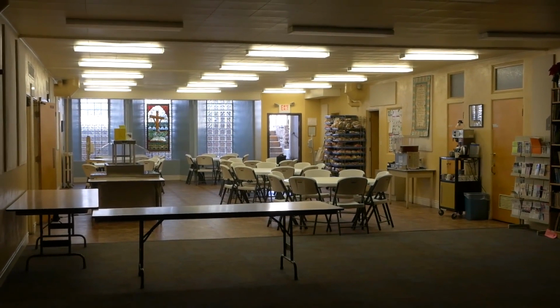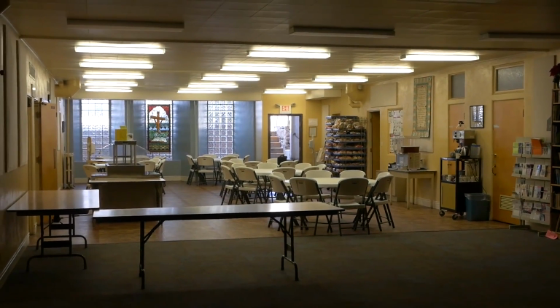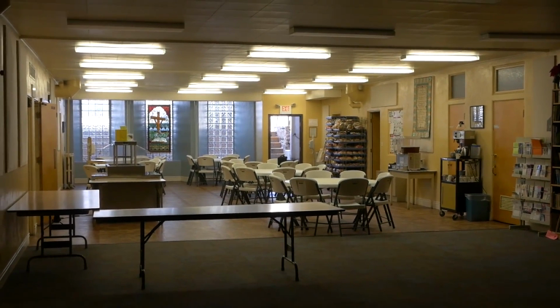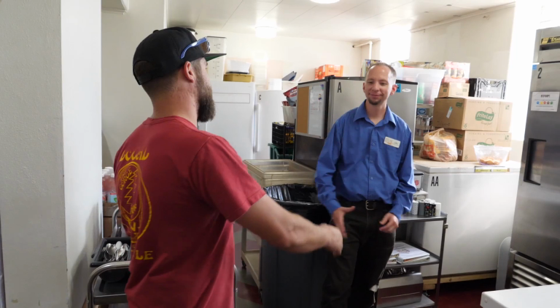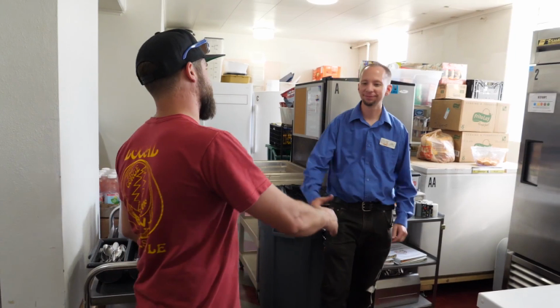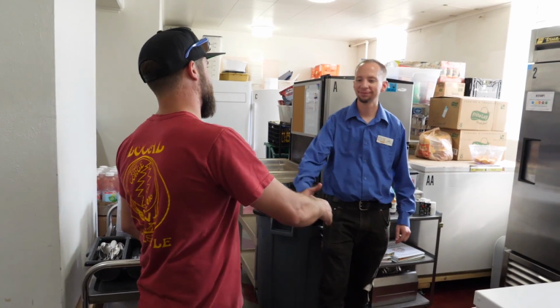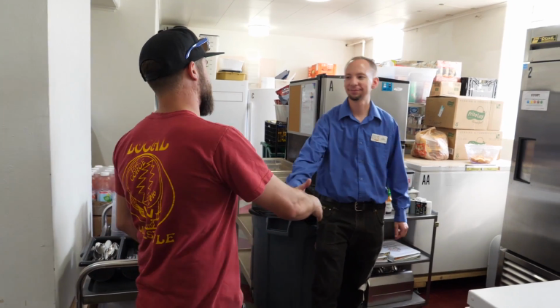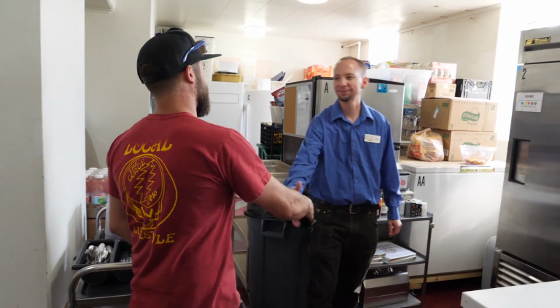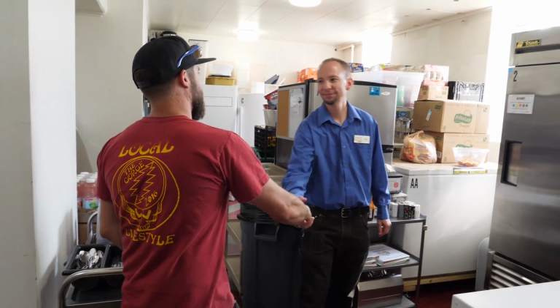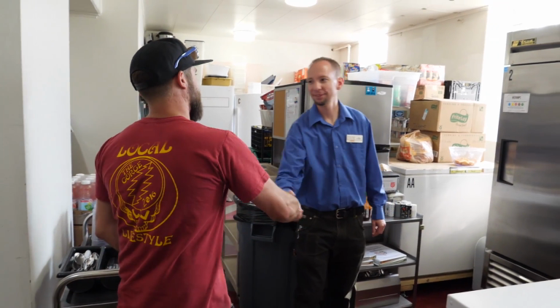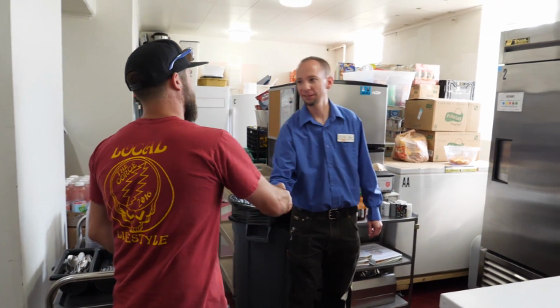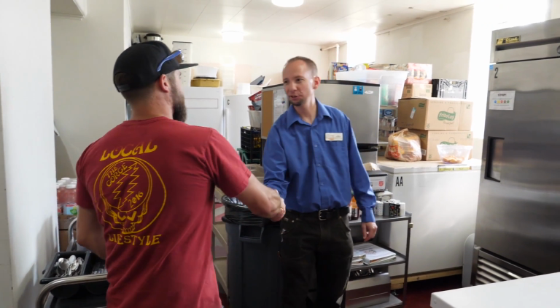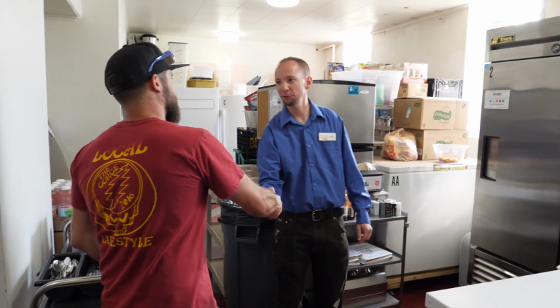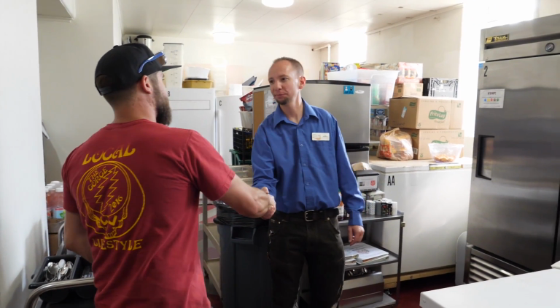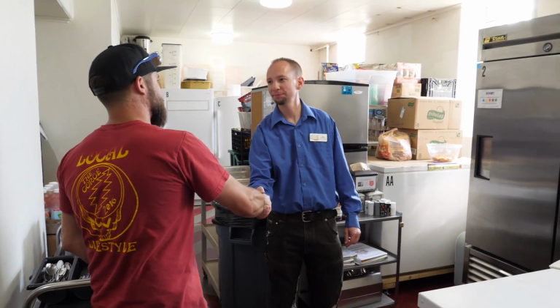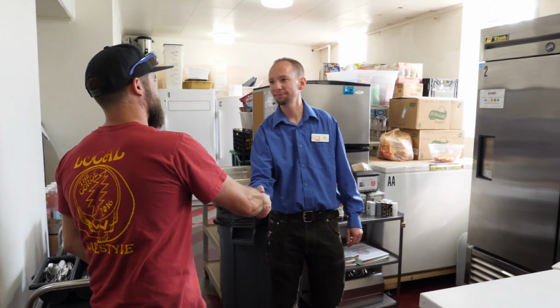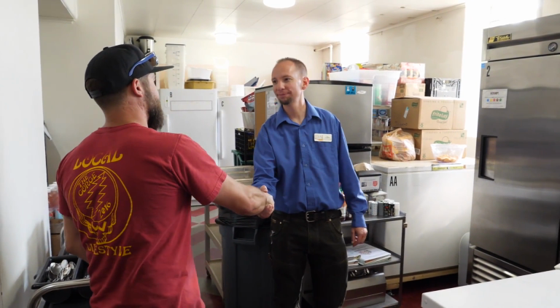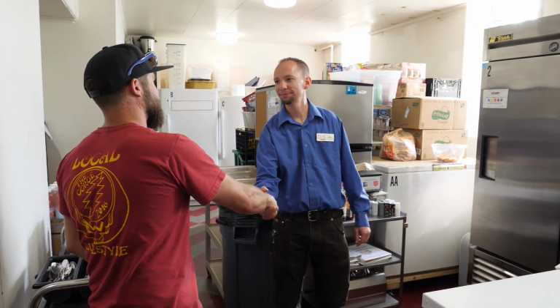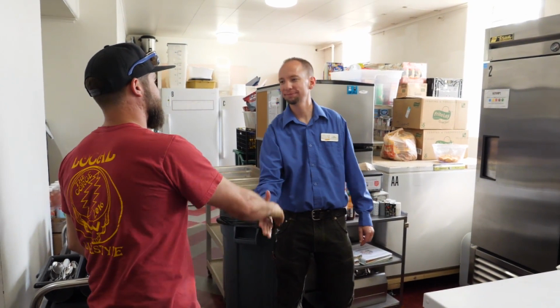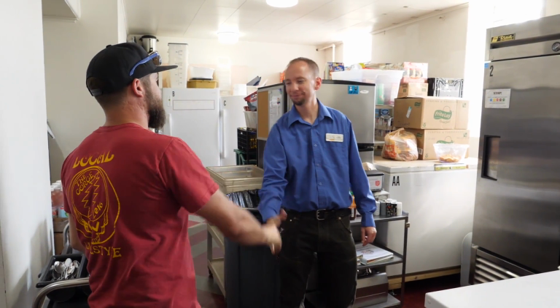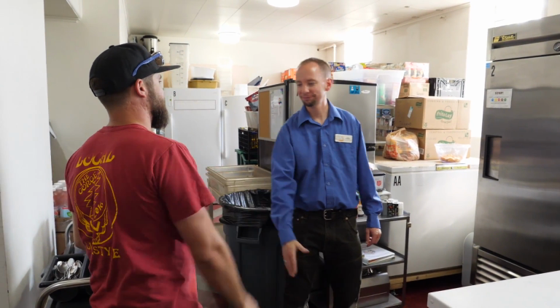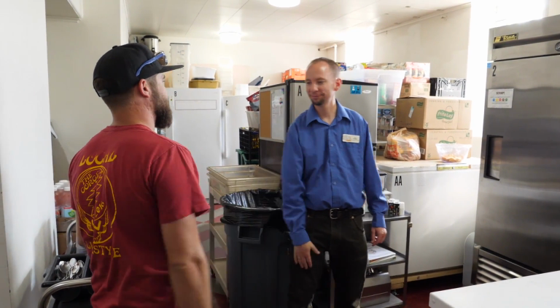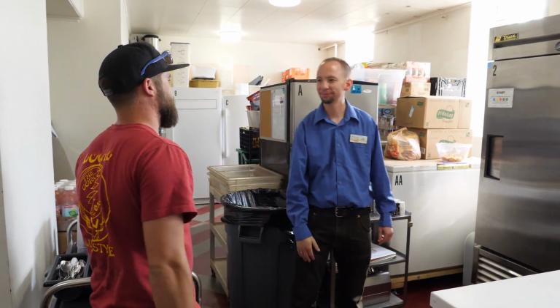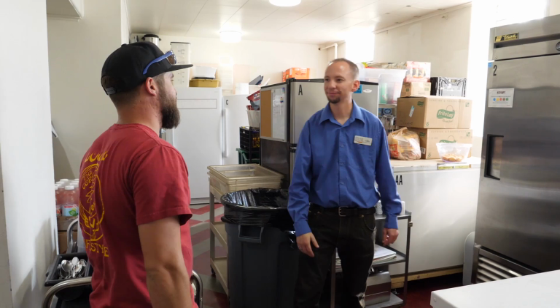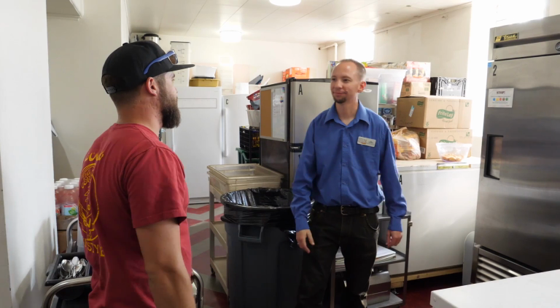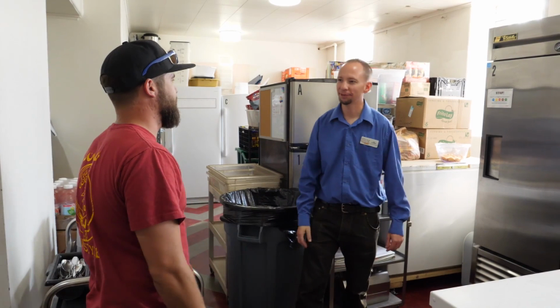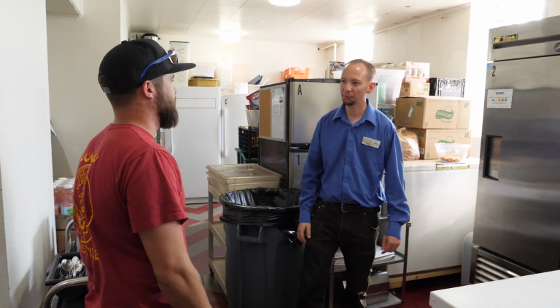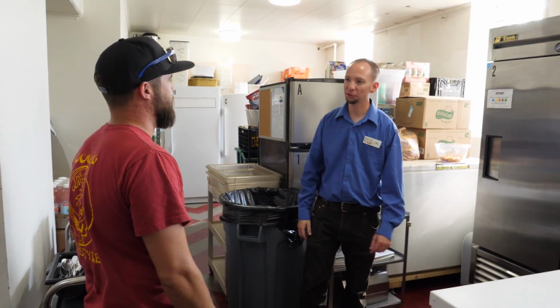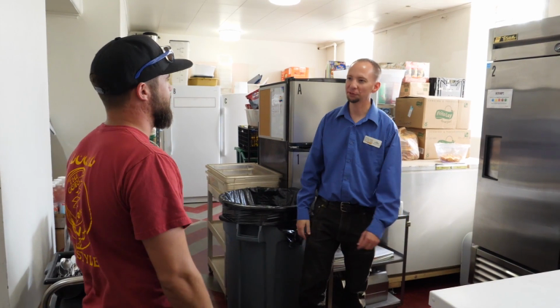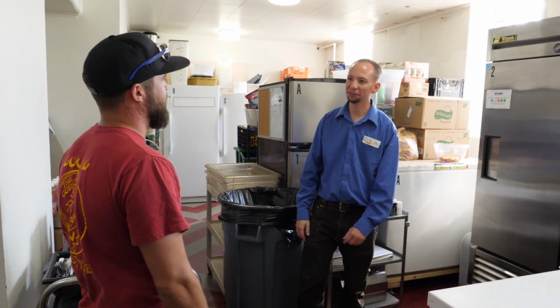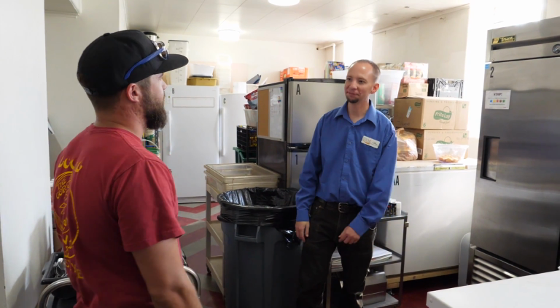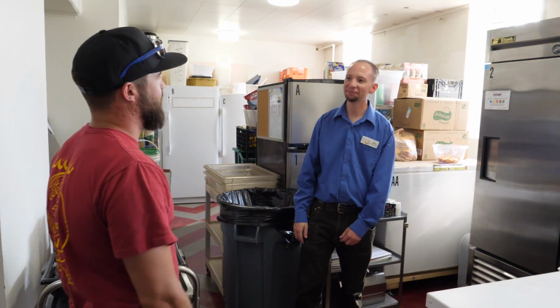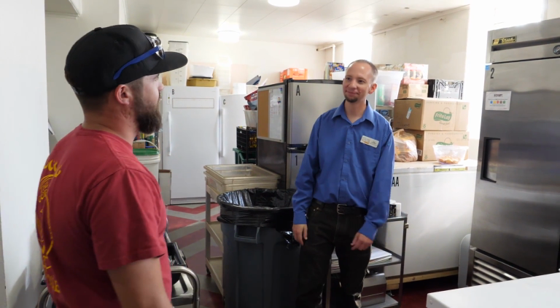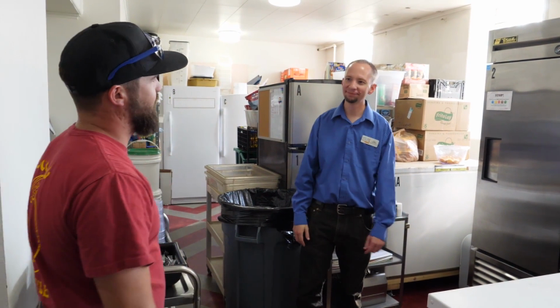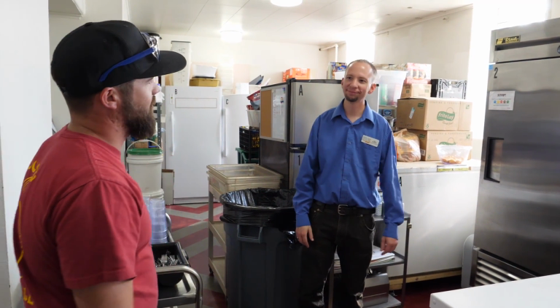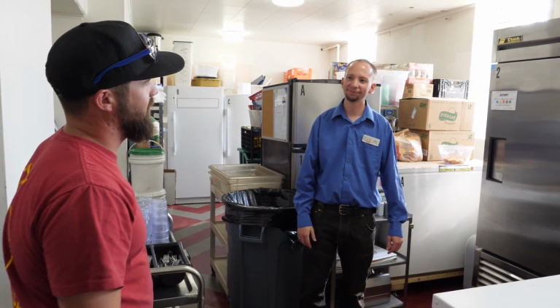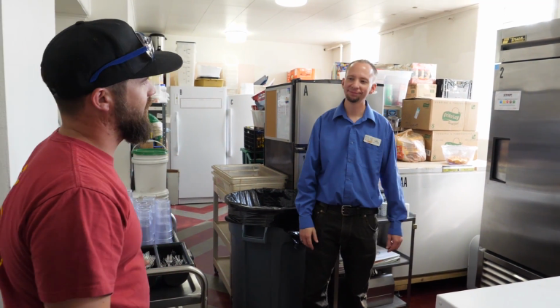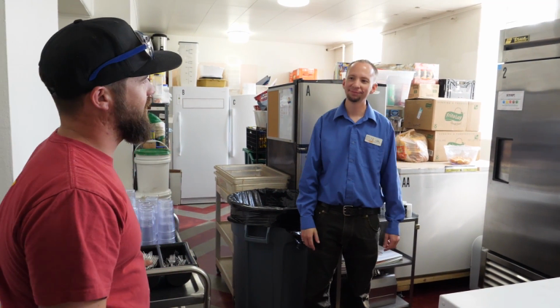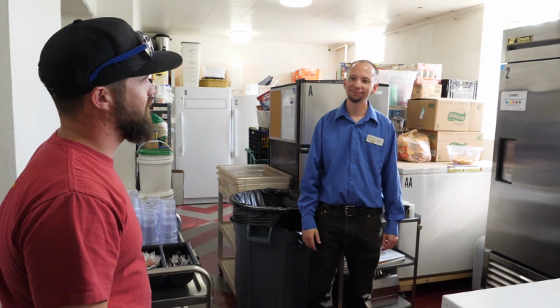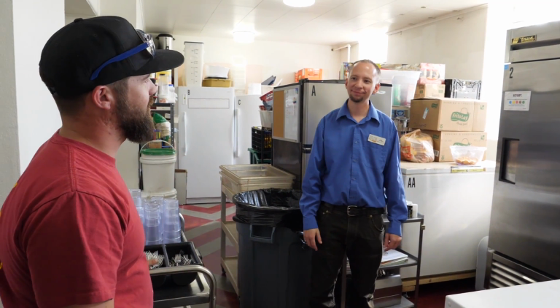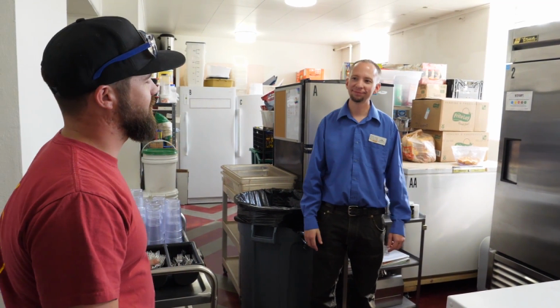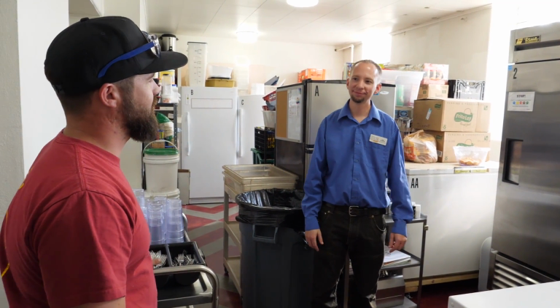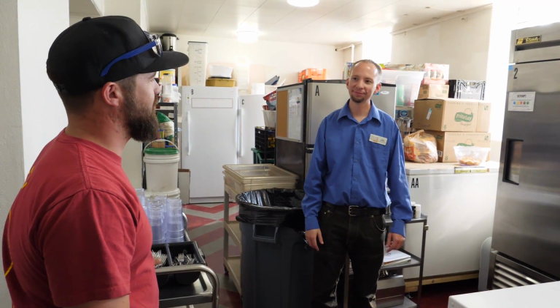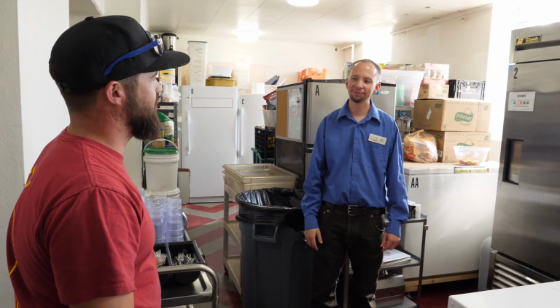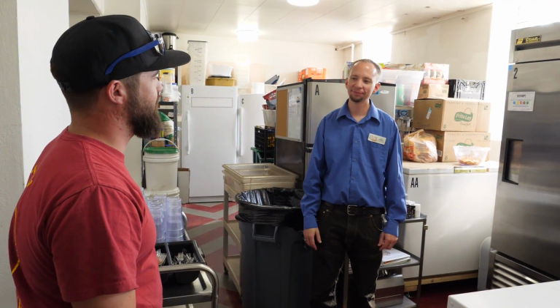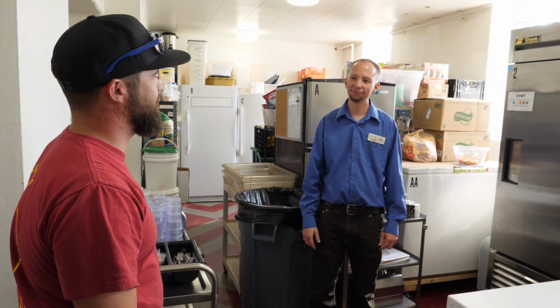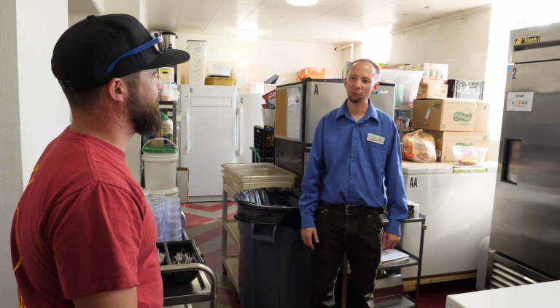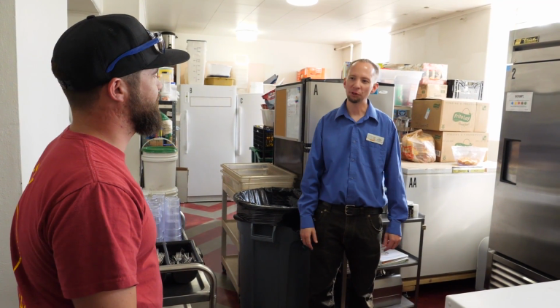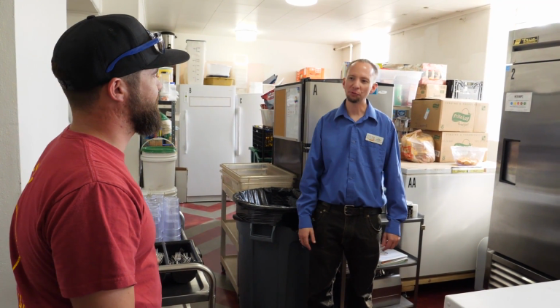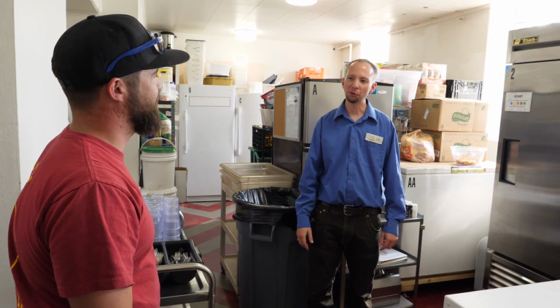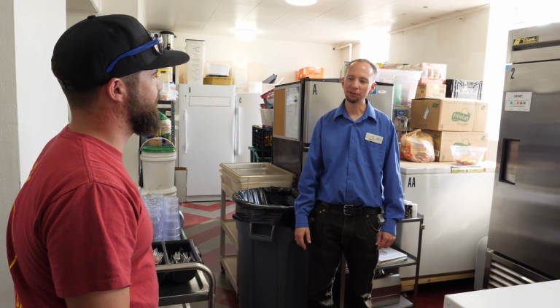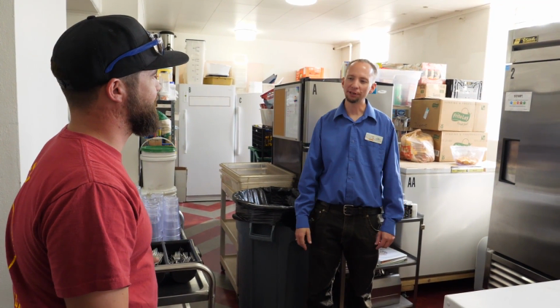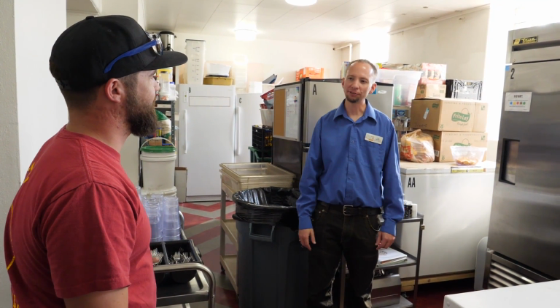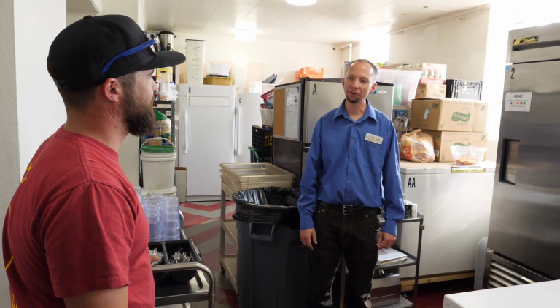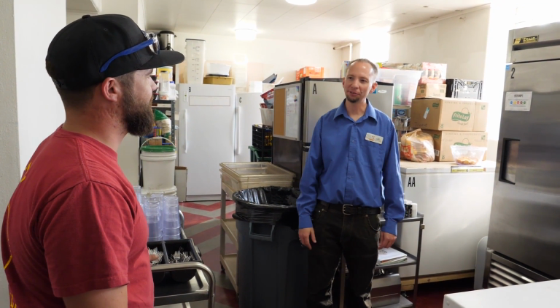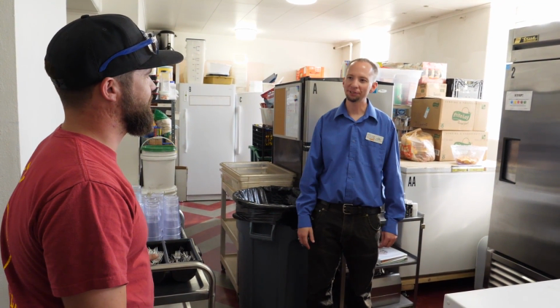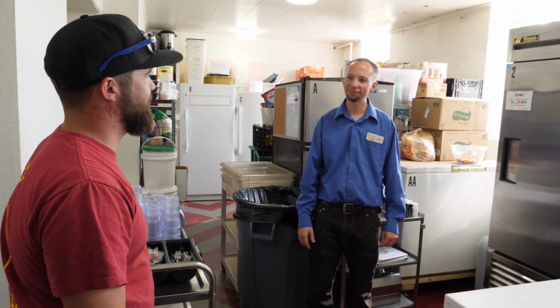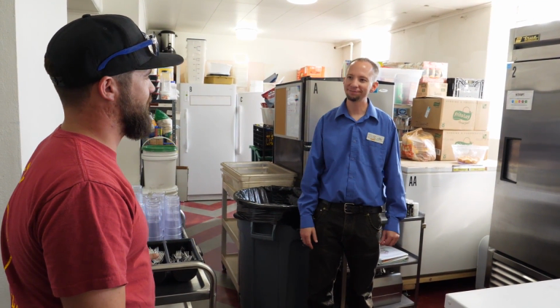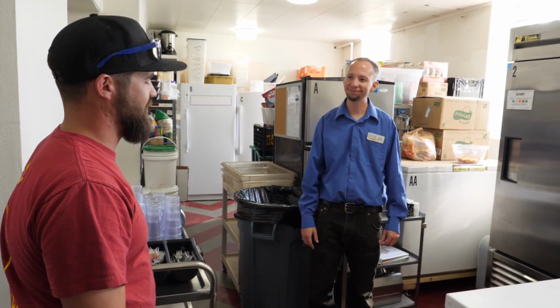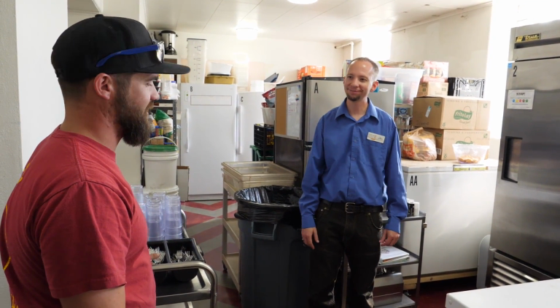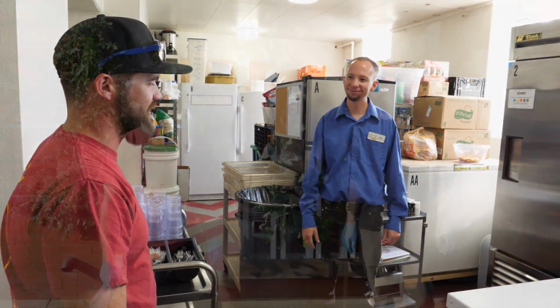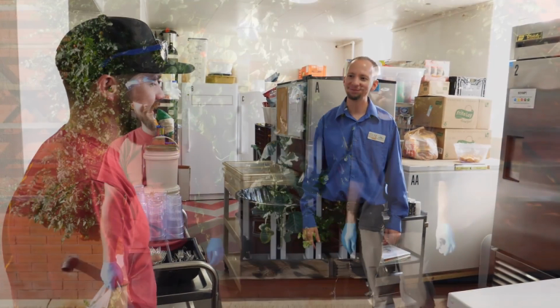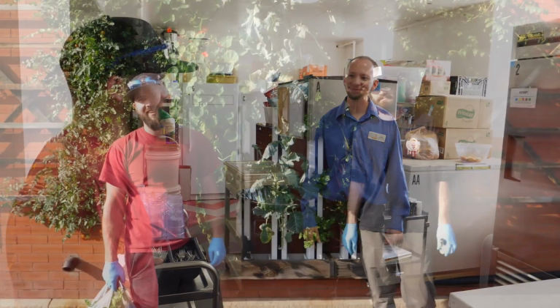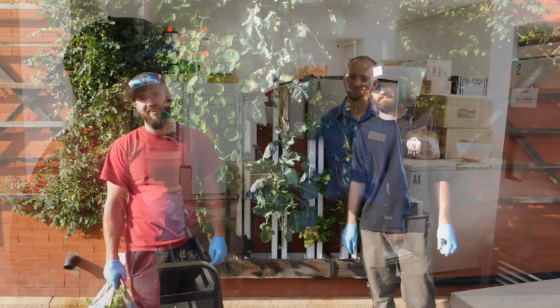Thanks a lot, Ted. Thank you, appreciate it. It's always good to see you. Absolutely. We look forward to the next harvest. Alright, good deal.